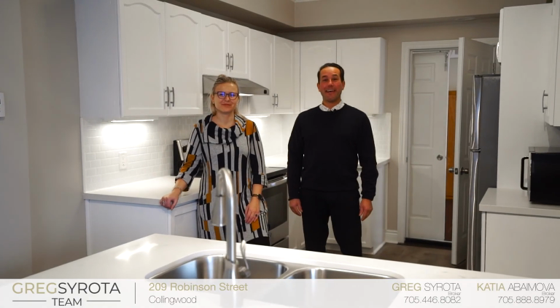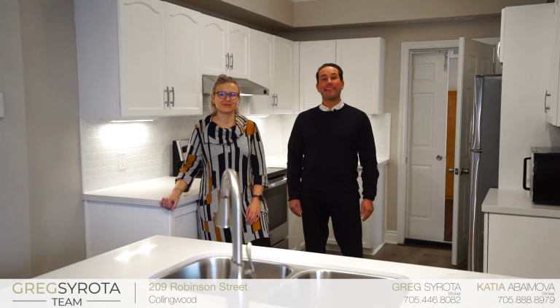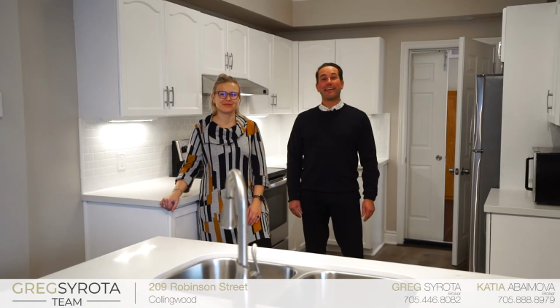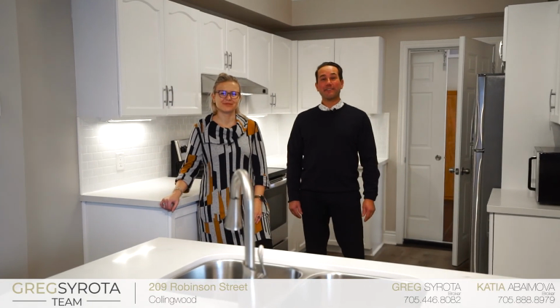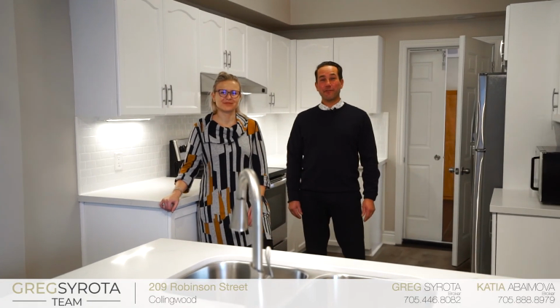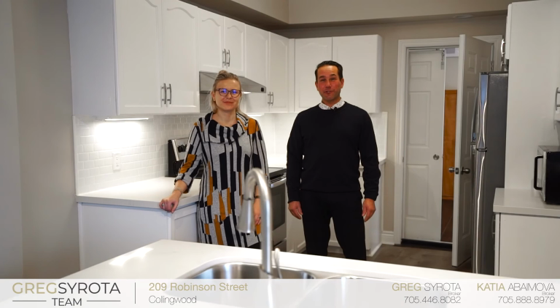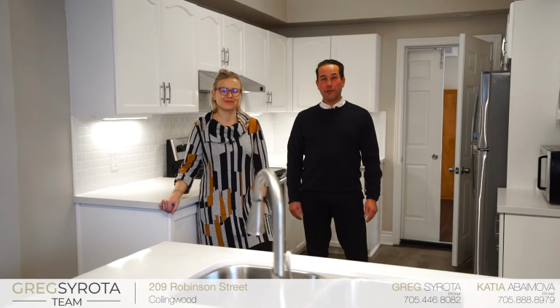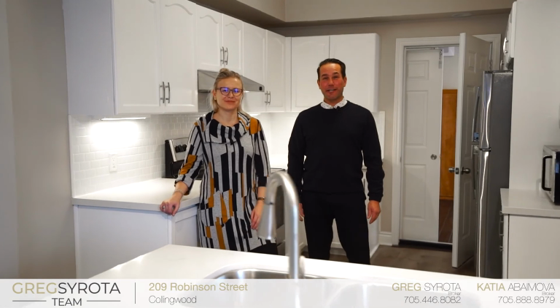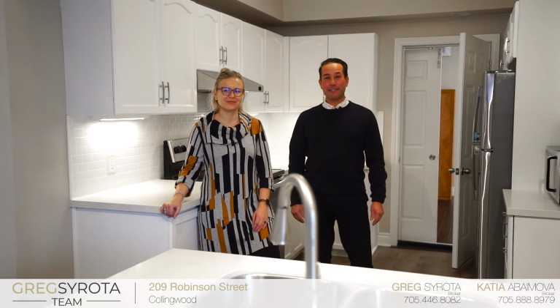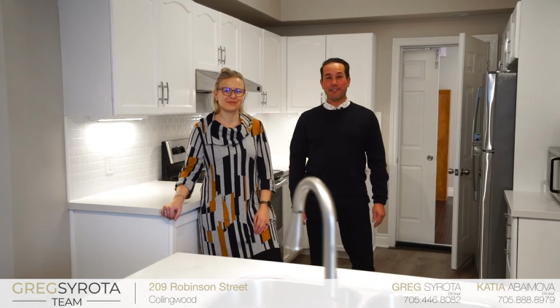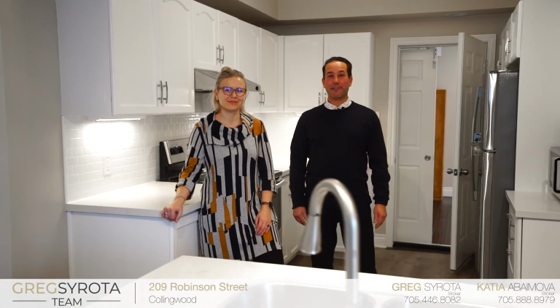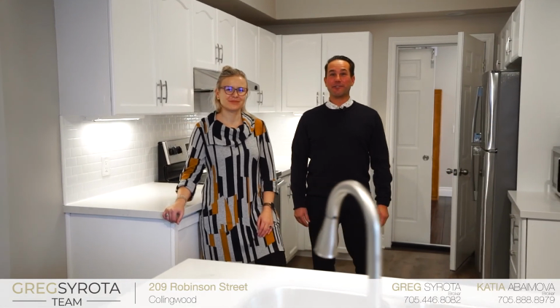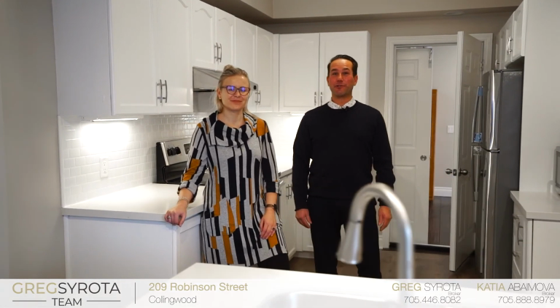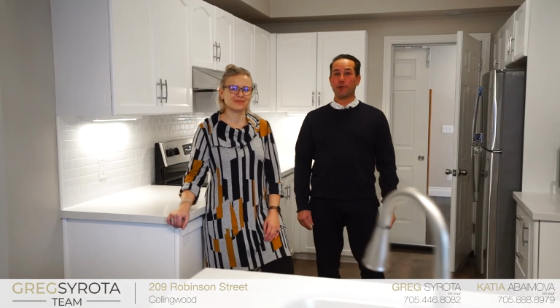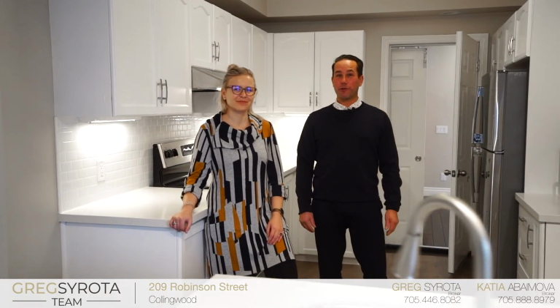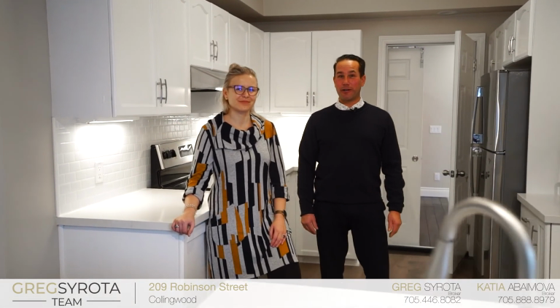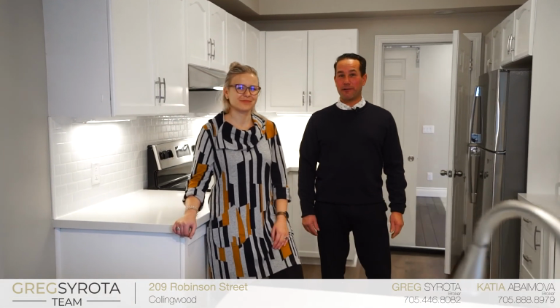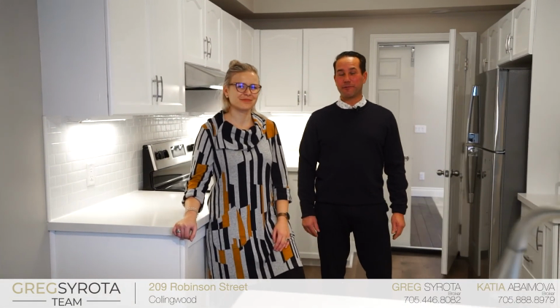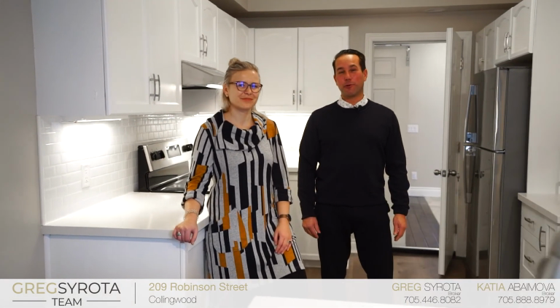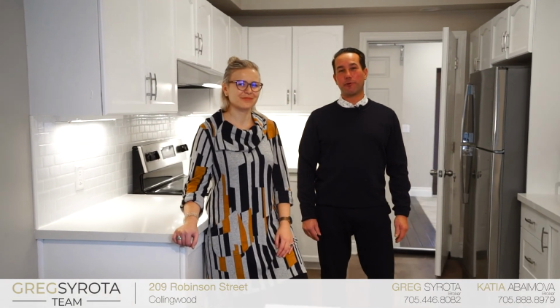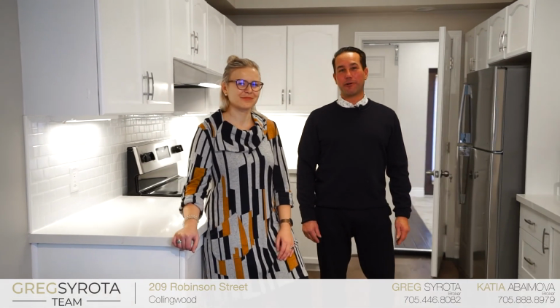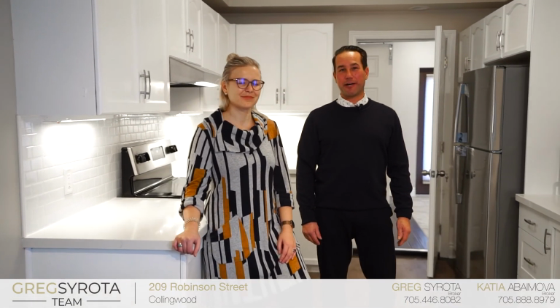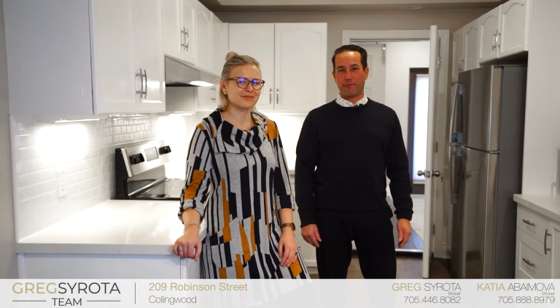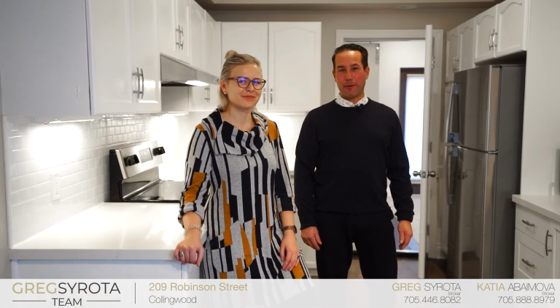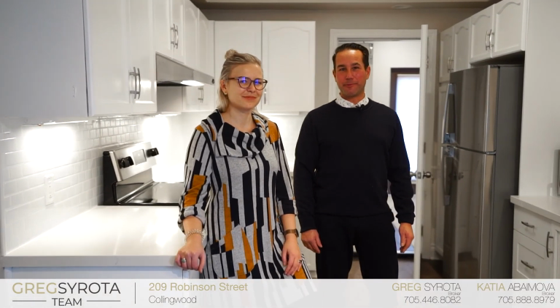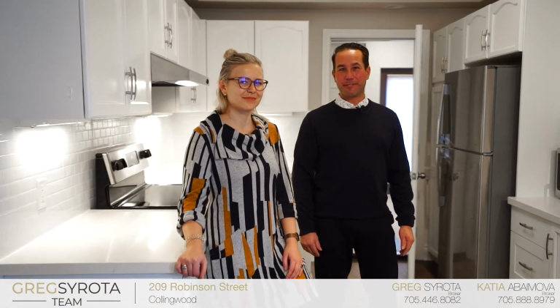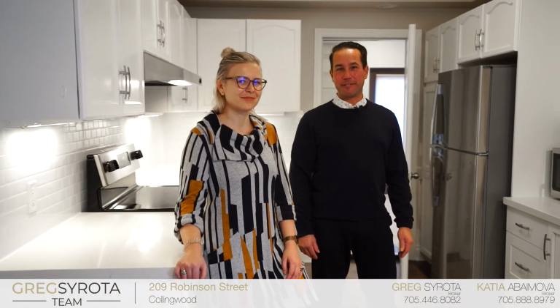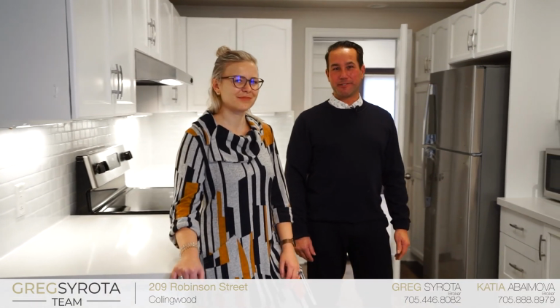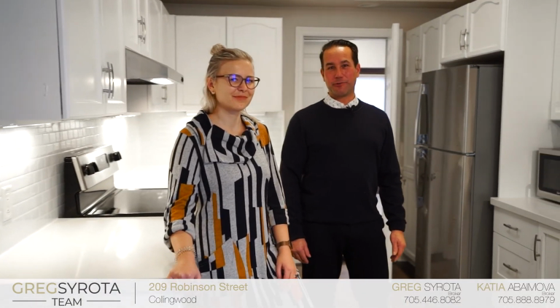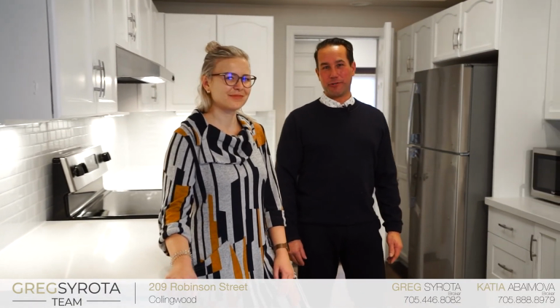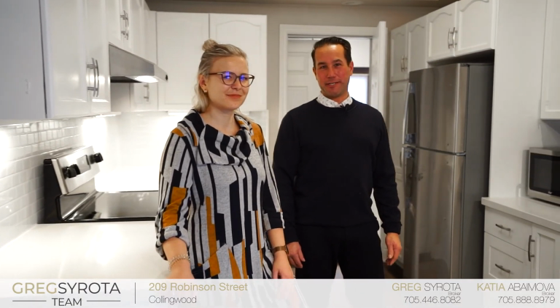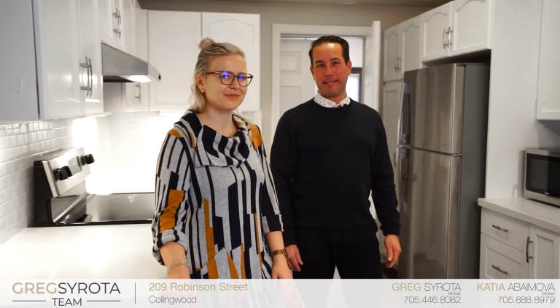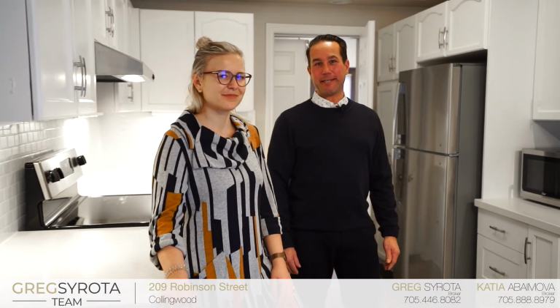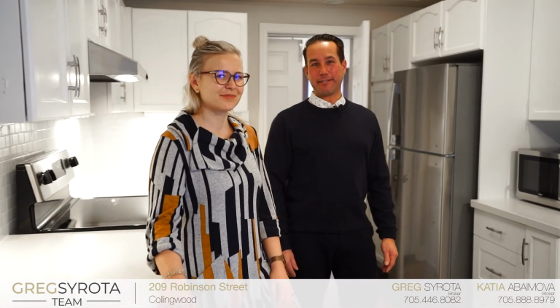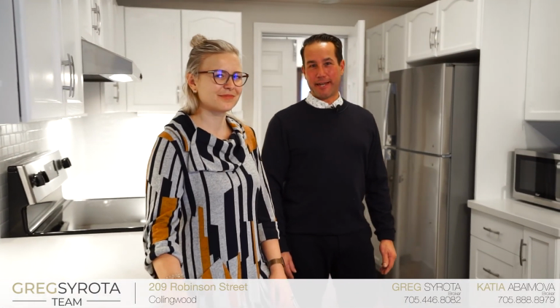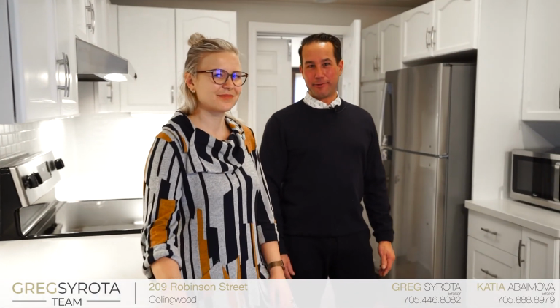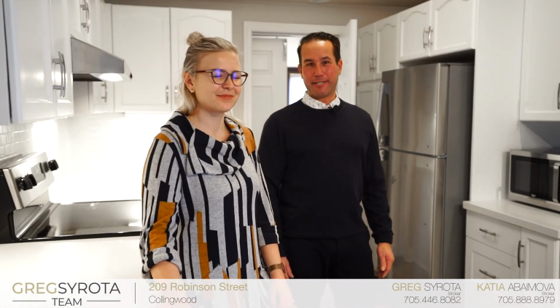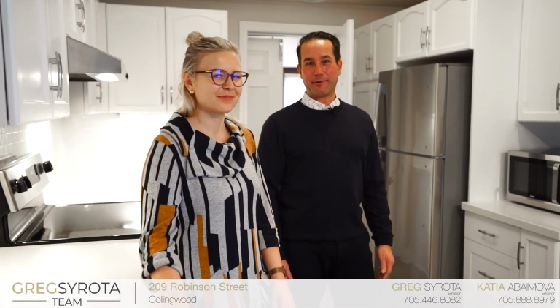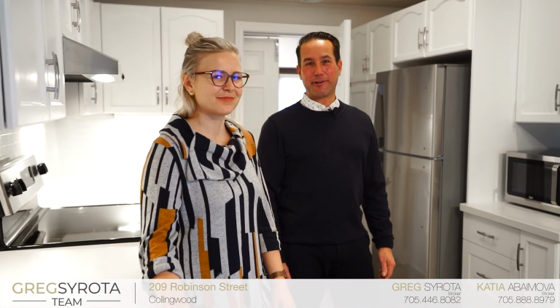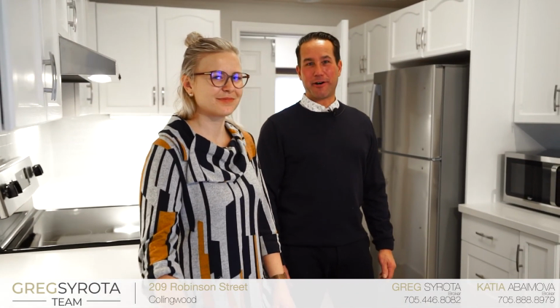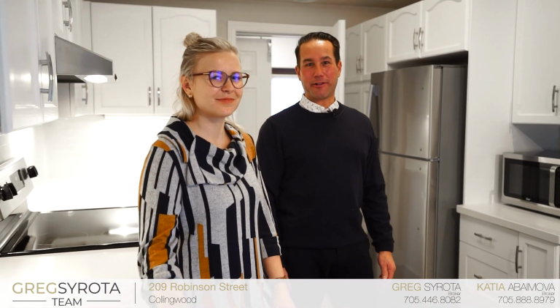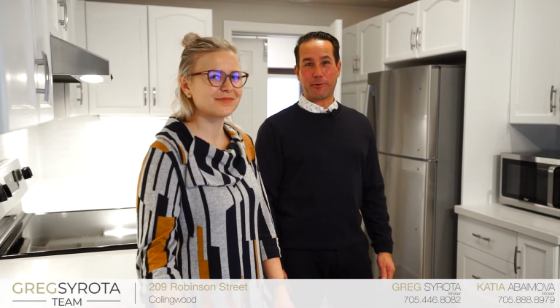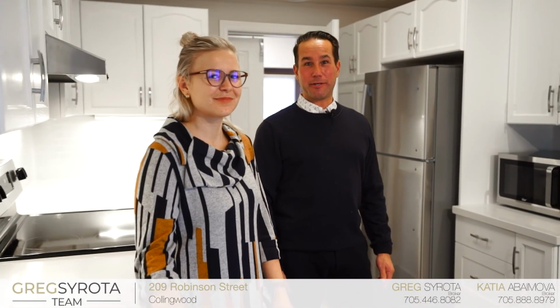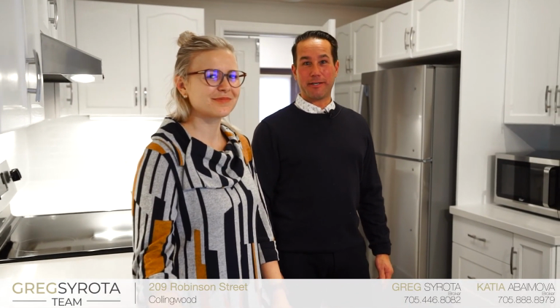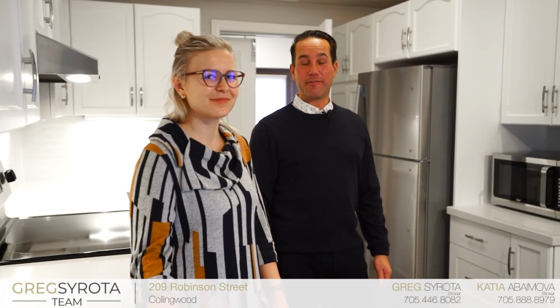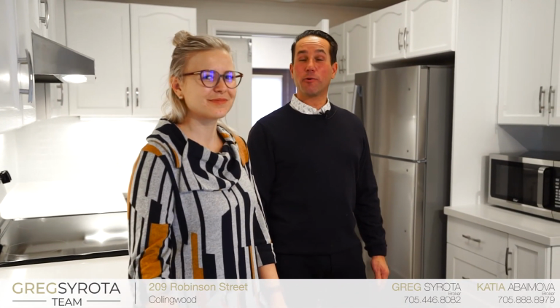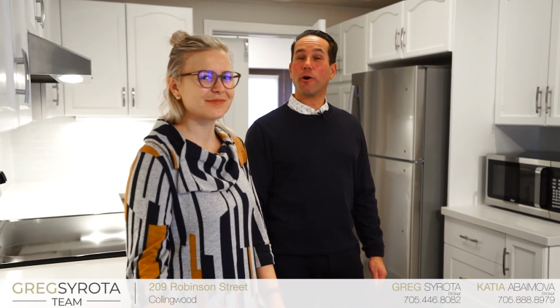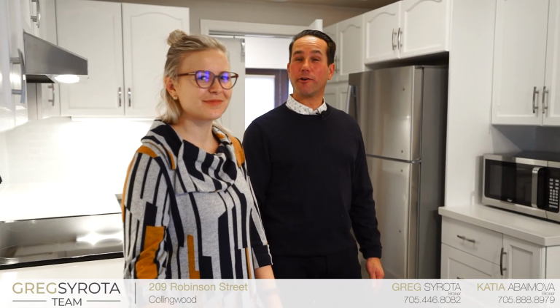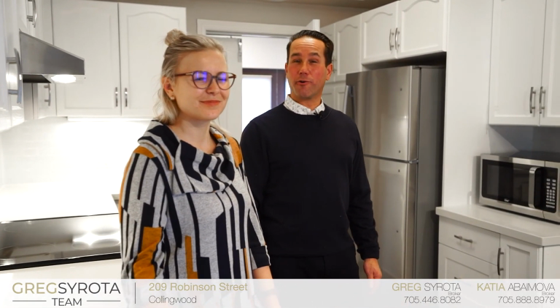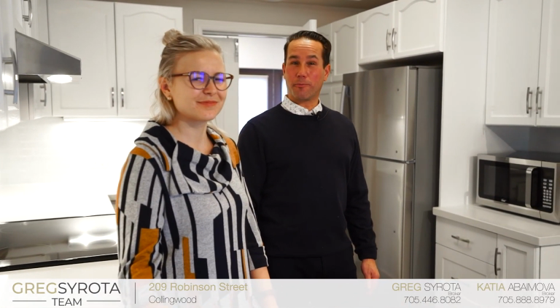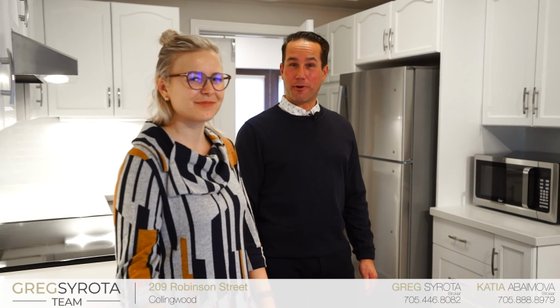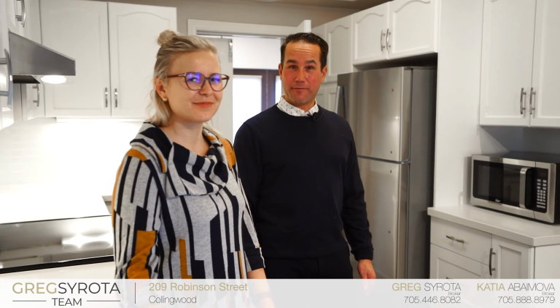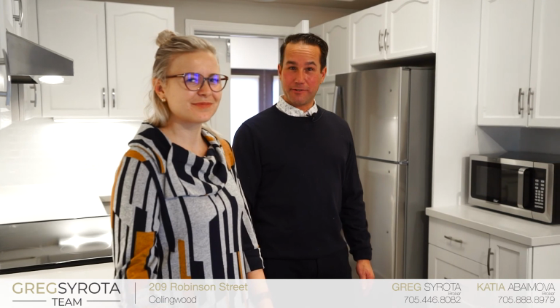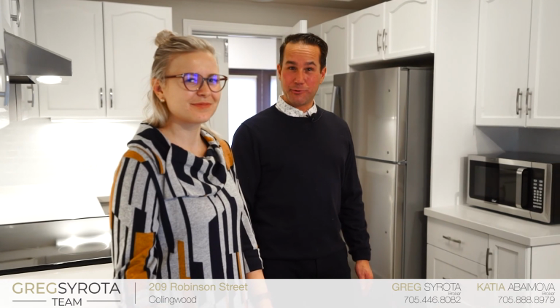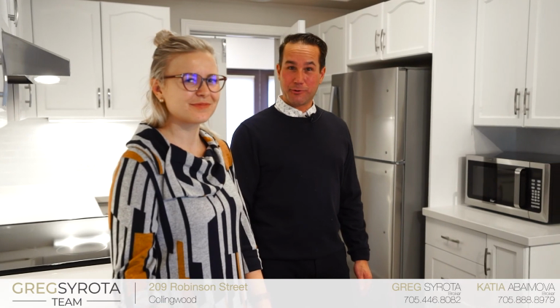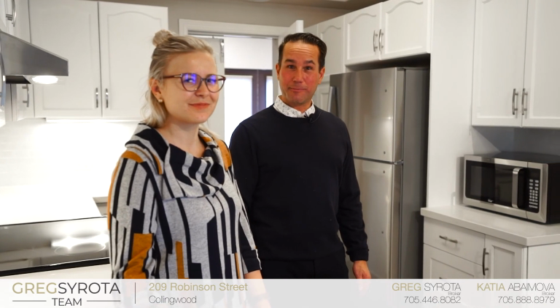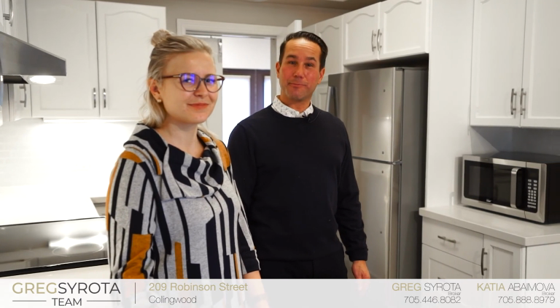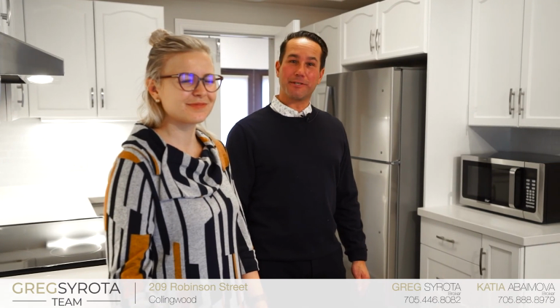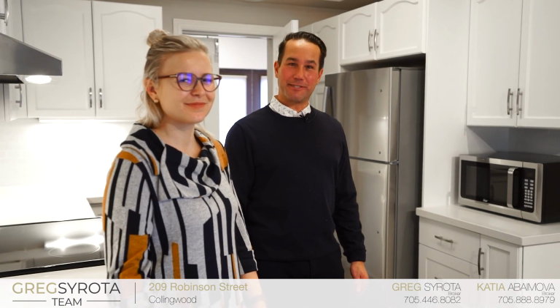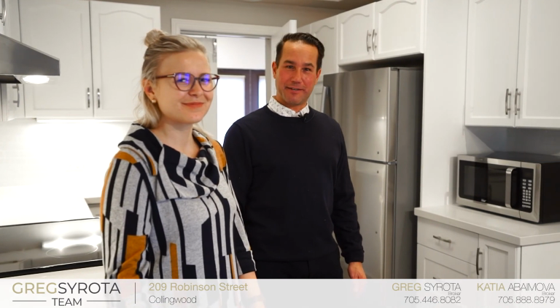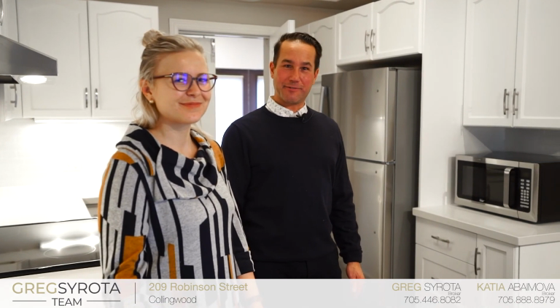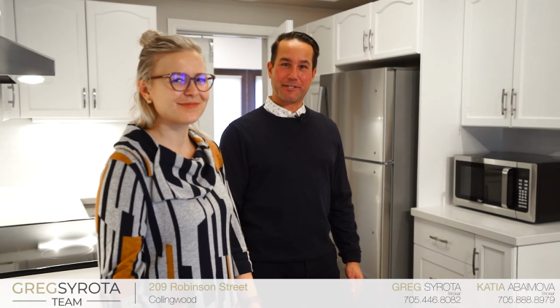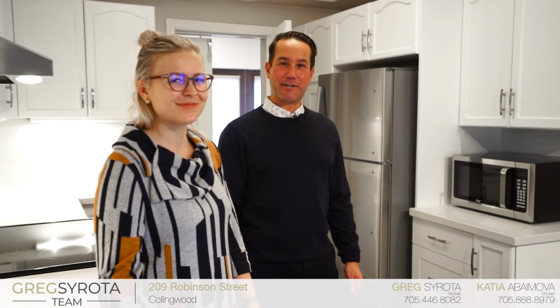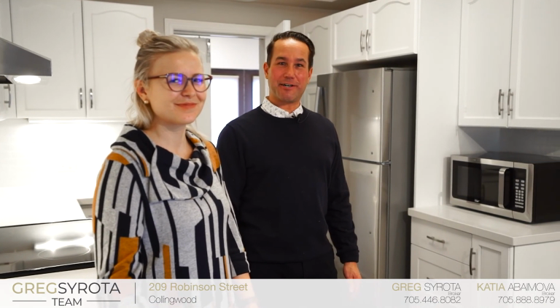Thanks for joining us on our tour of 209 Robinson Street in downtown Collingwood. If you want your own private tour, please give us a call.